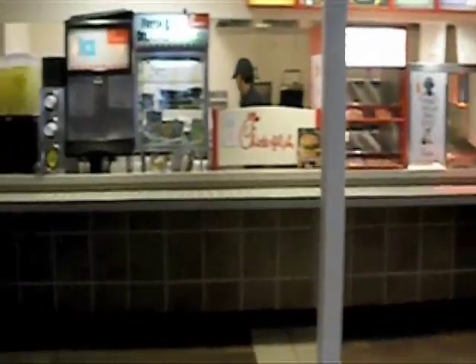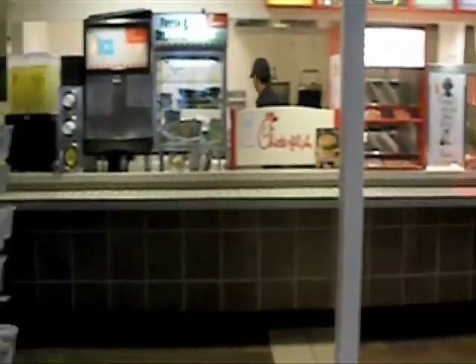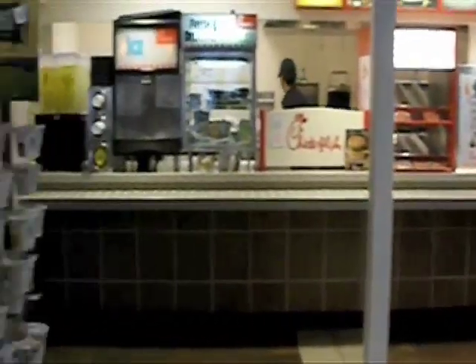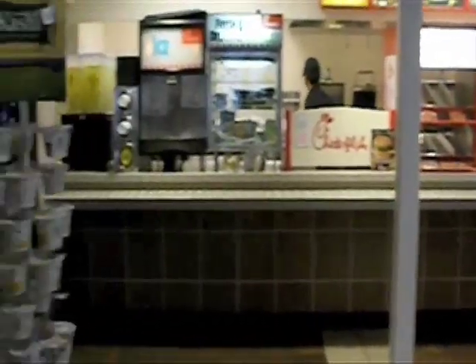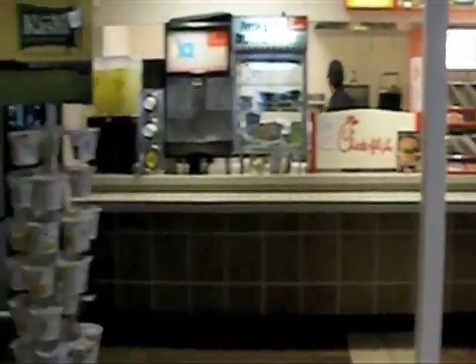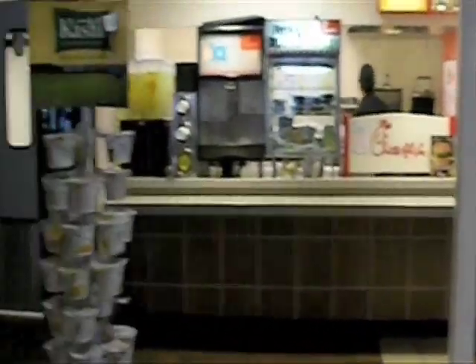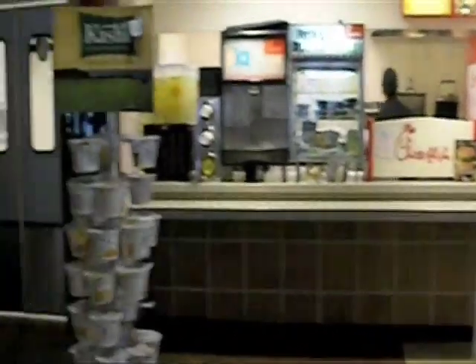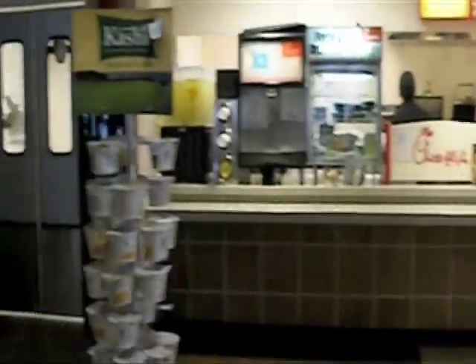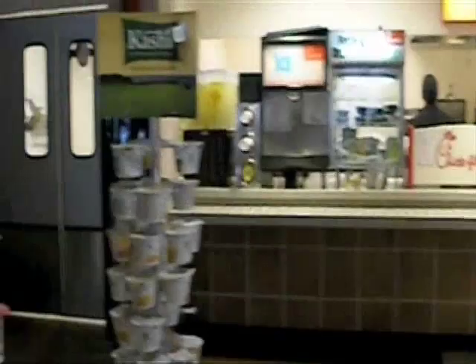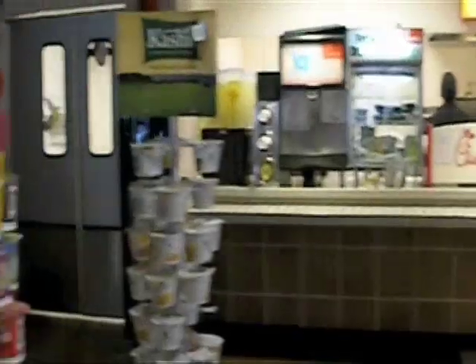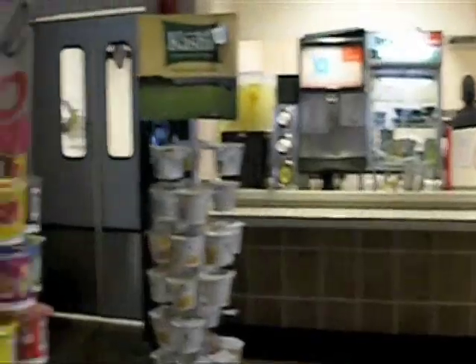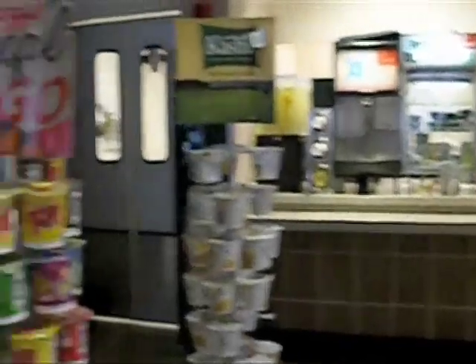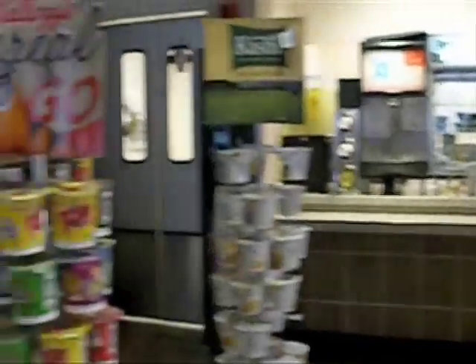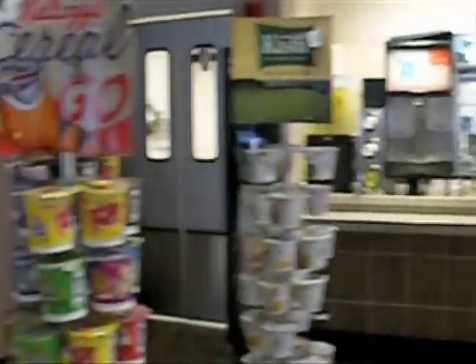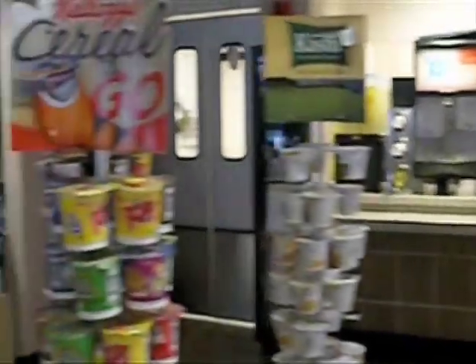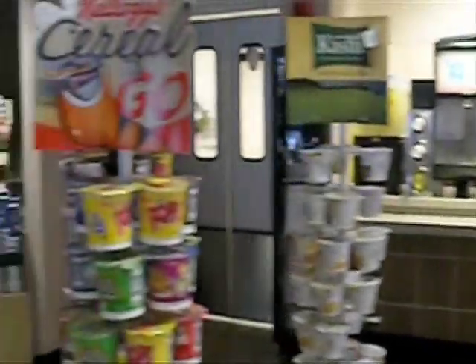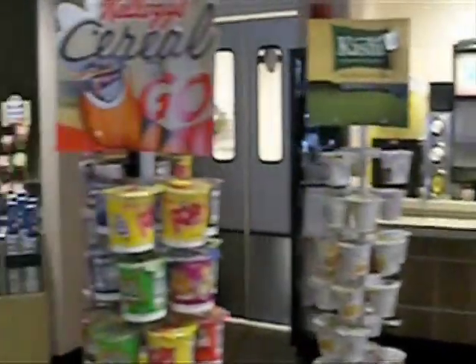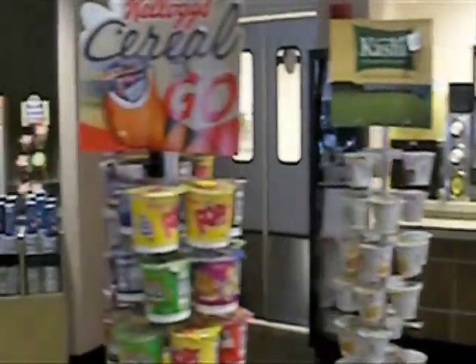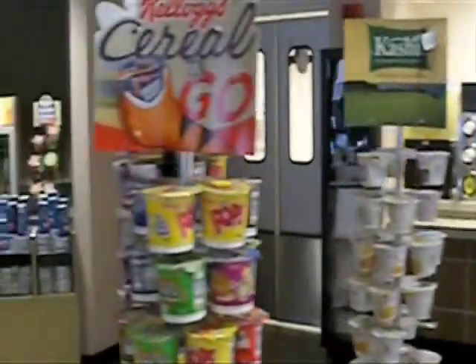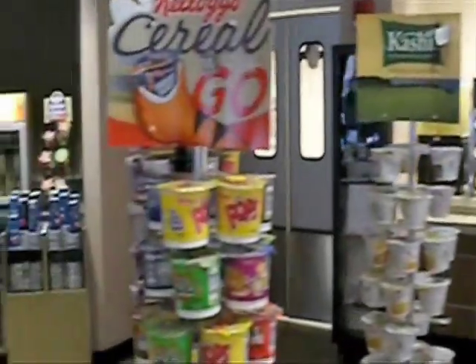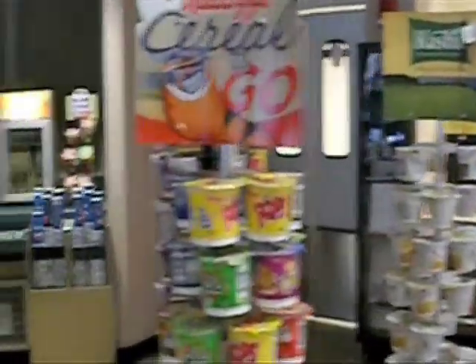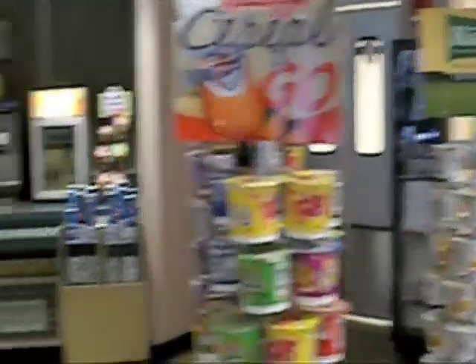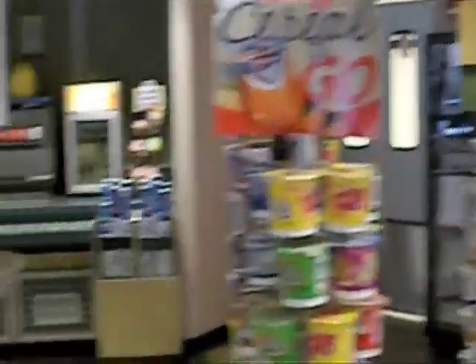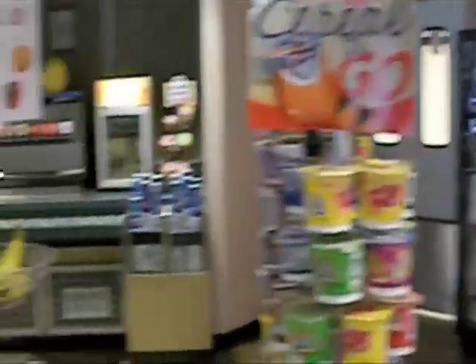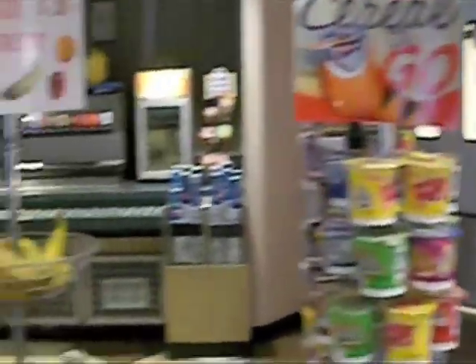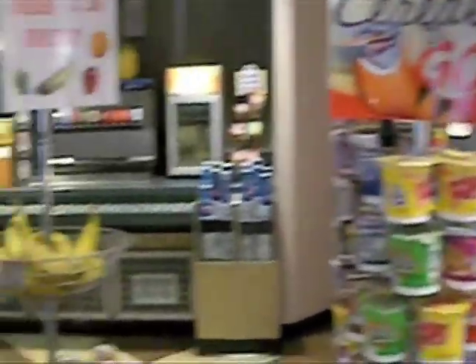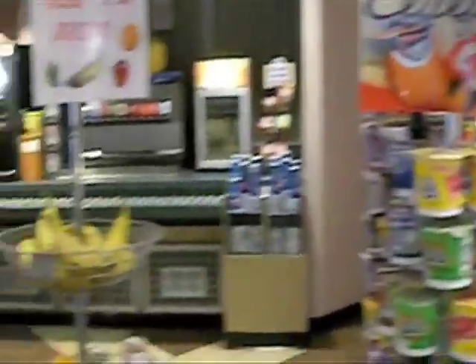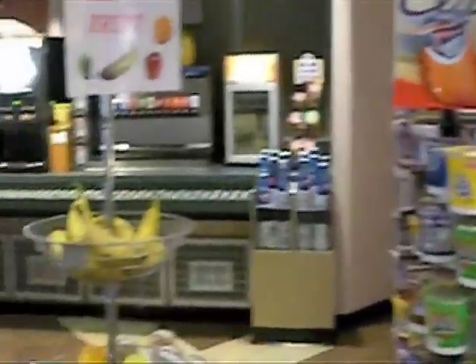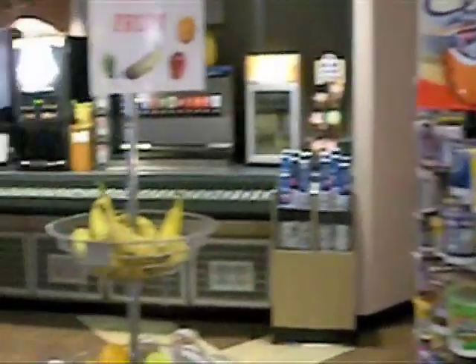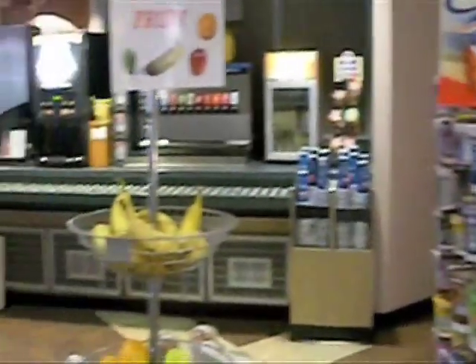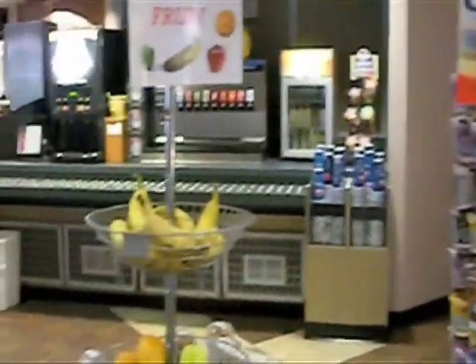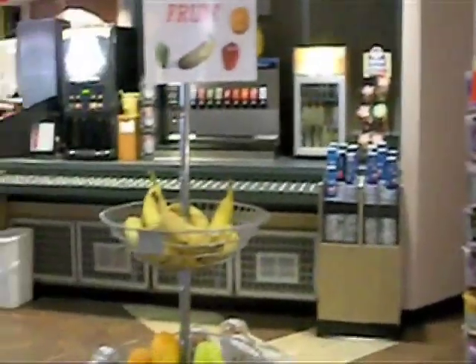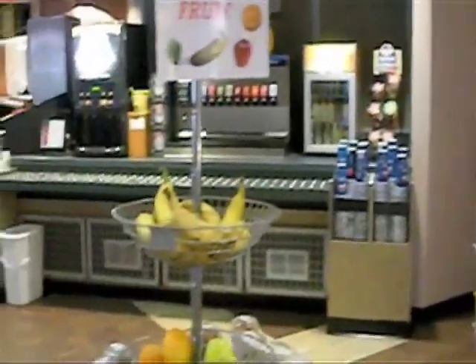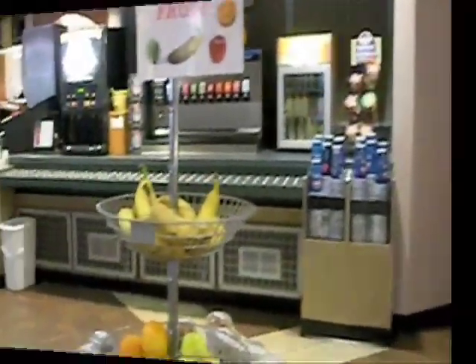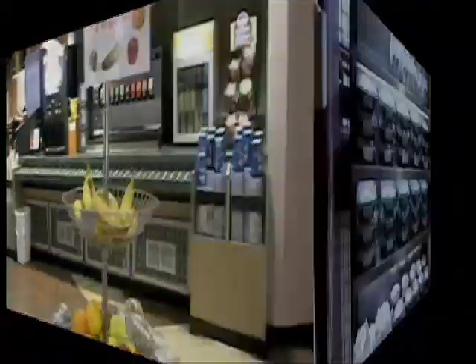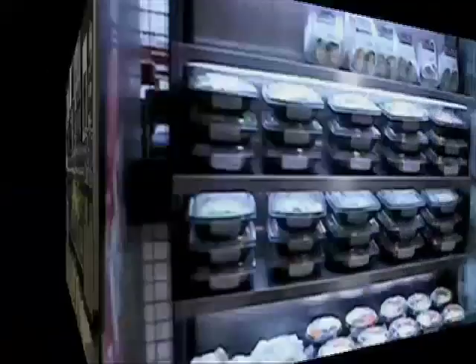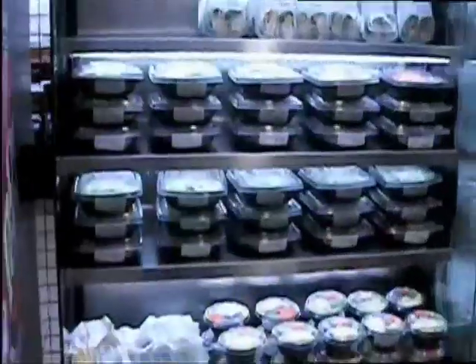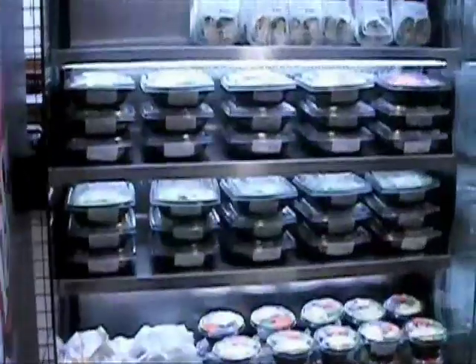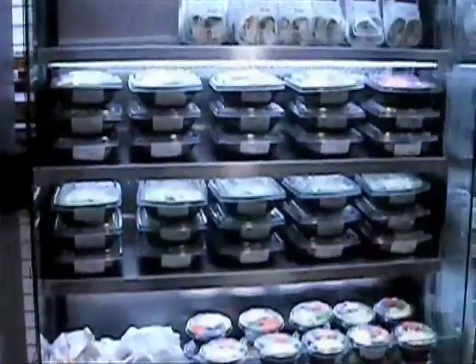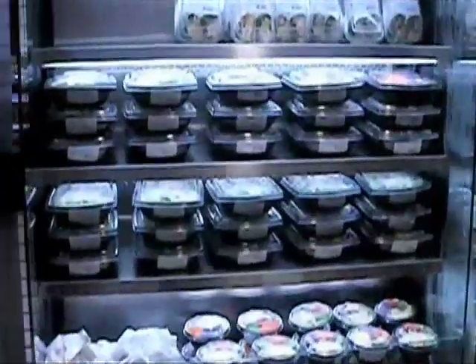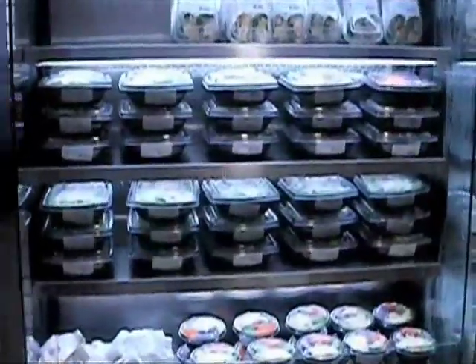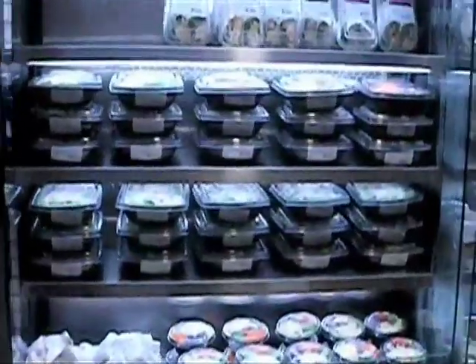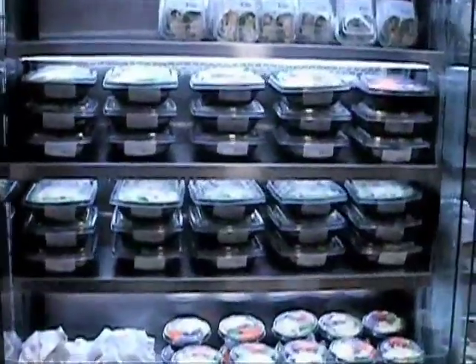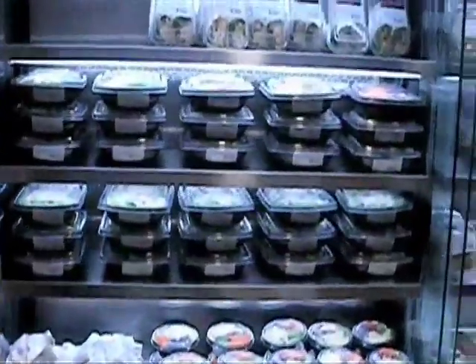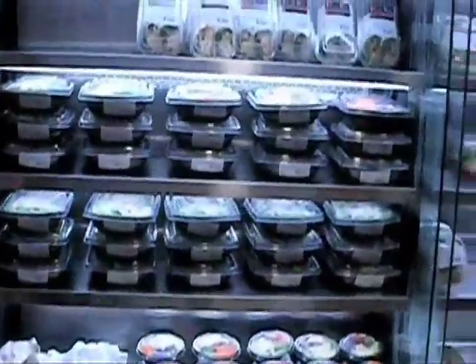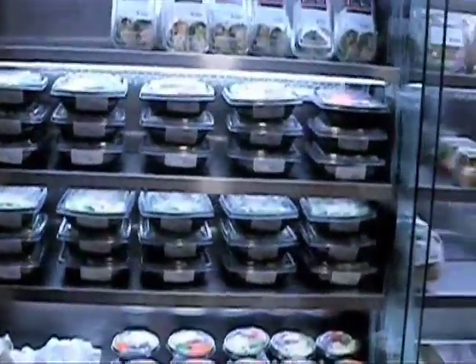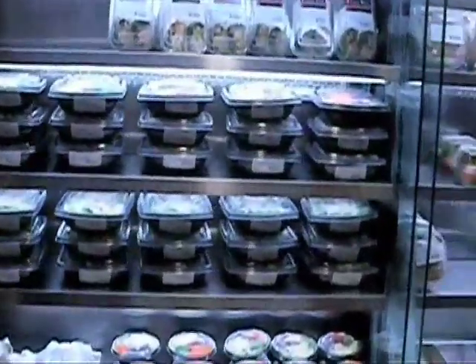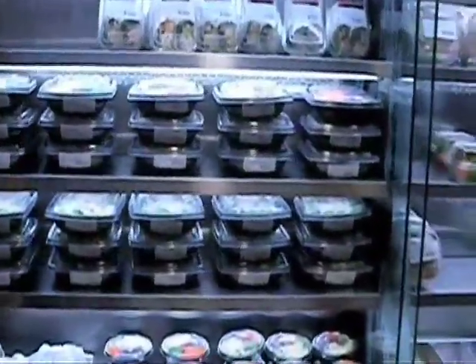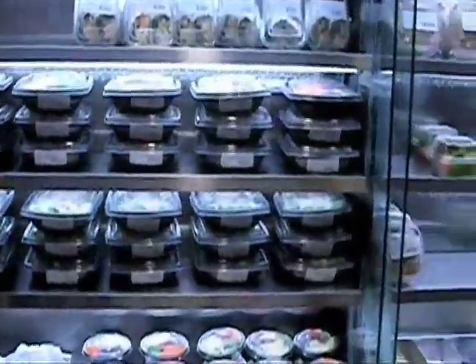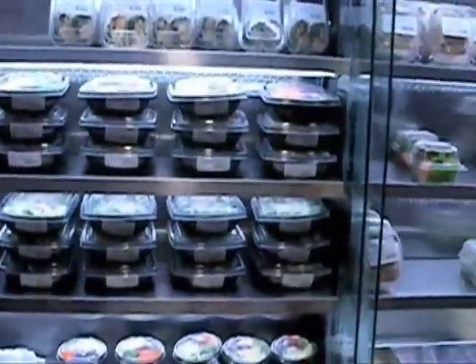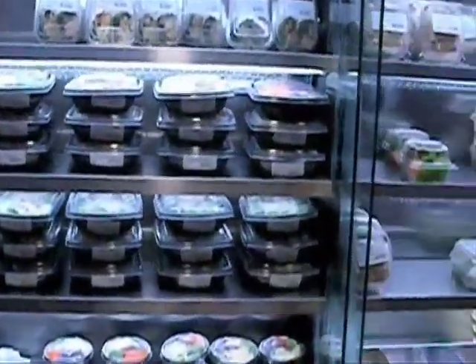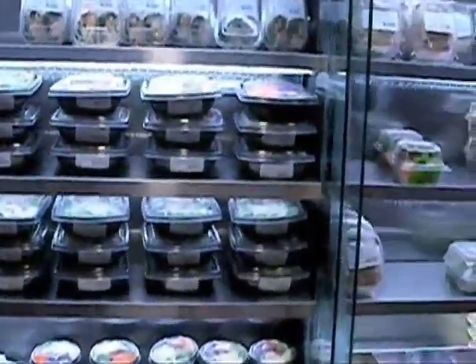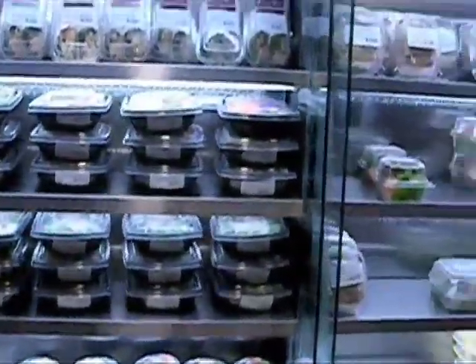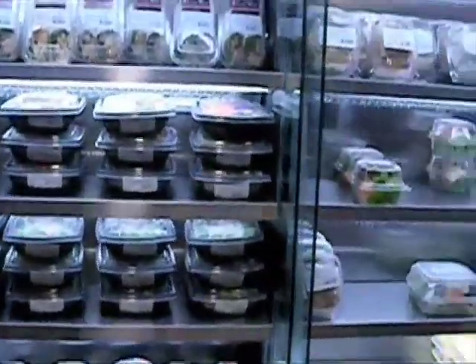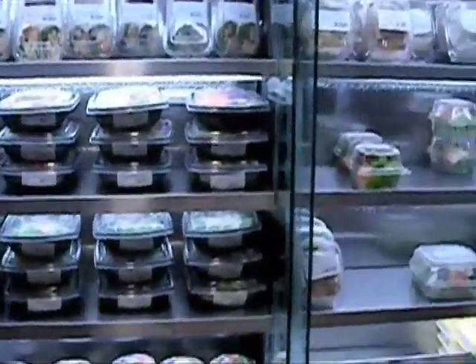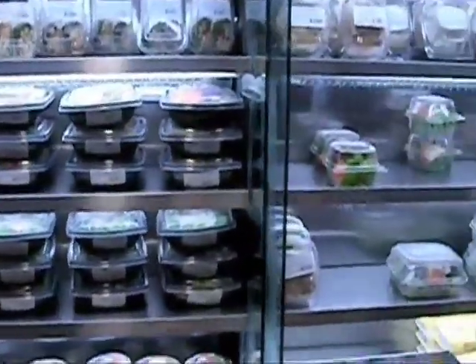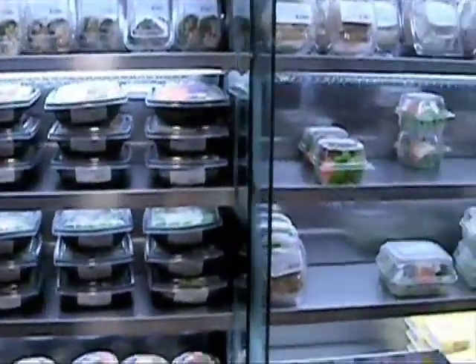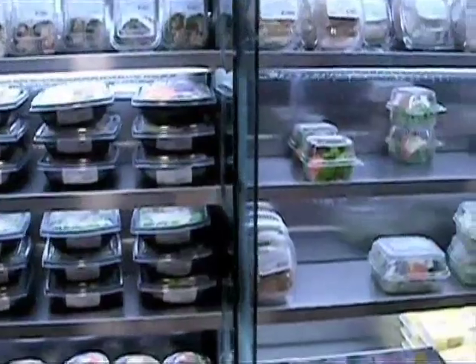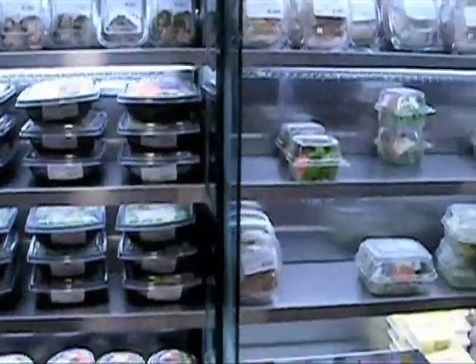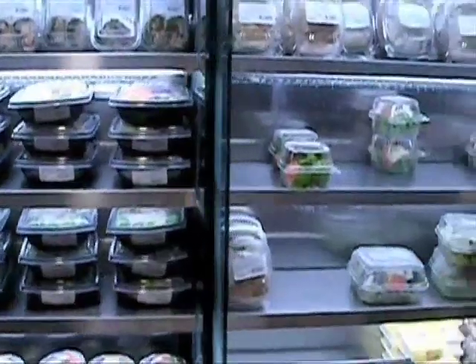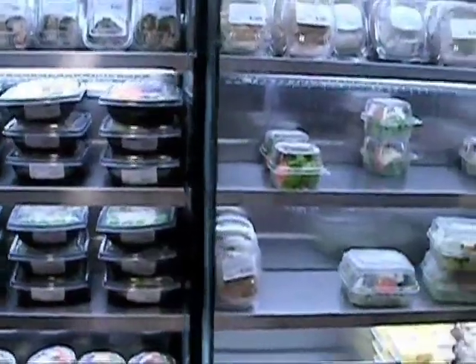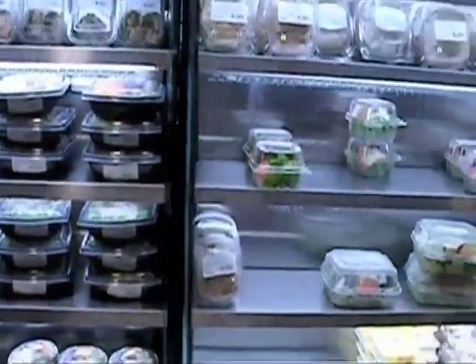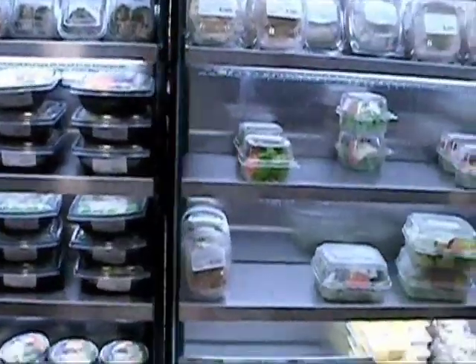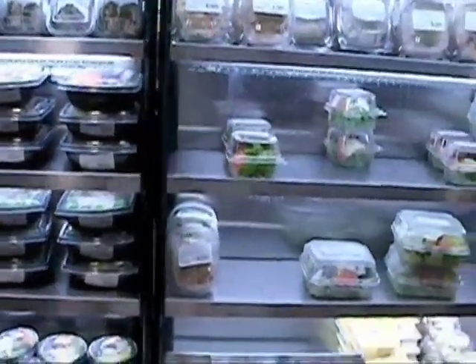The Food Court has prepackaged To-Go containers such as salads, wraps, and fruit that are lower in calories than many of the items being served.